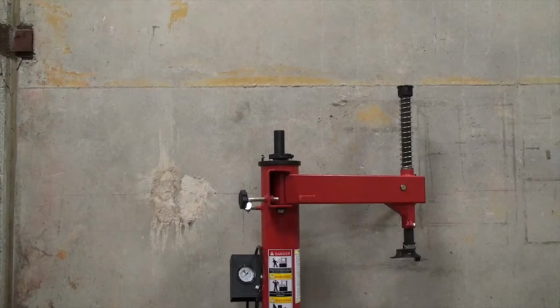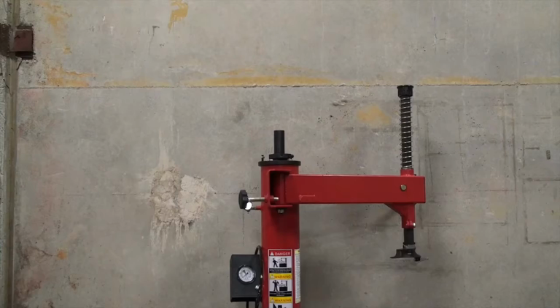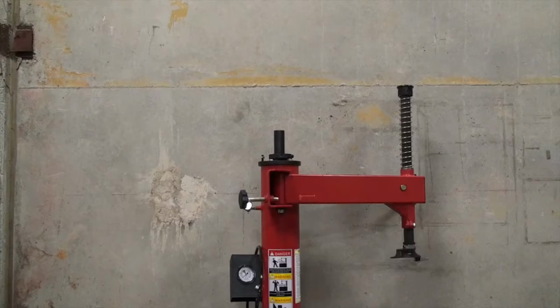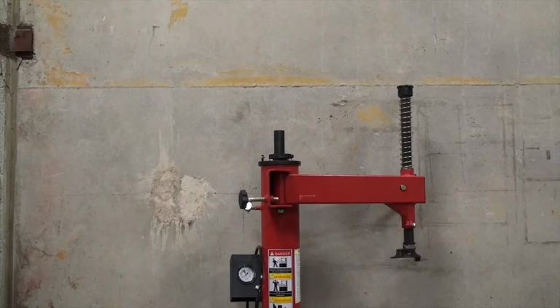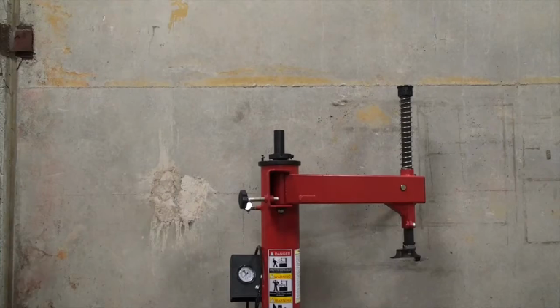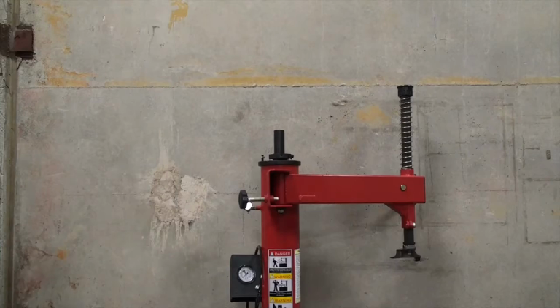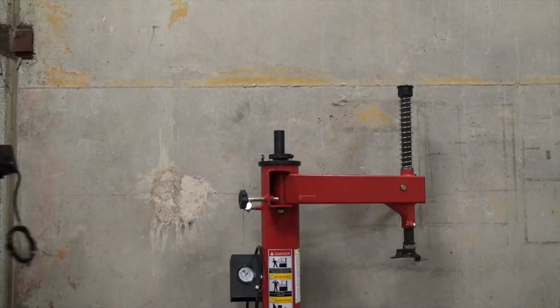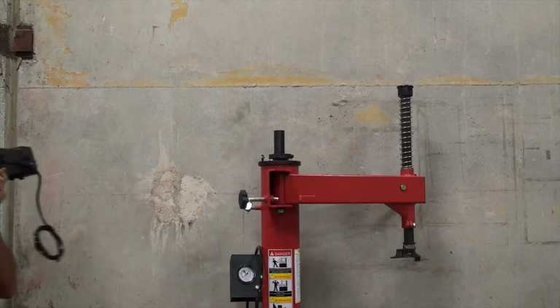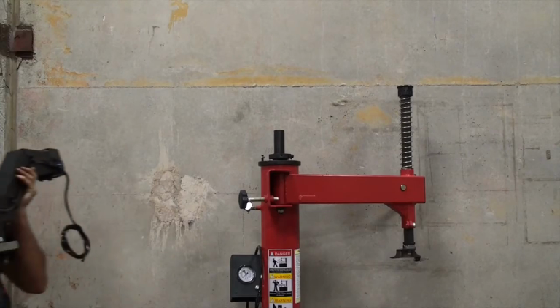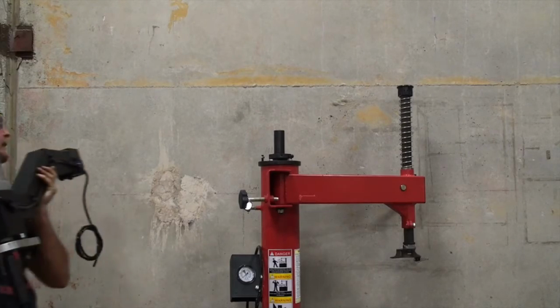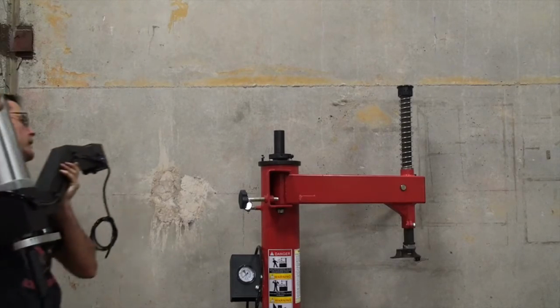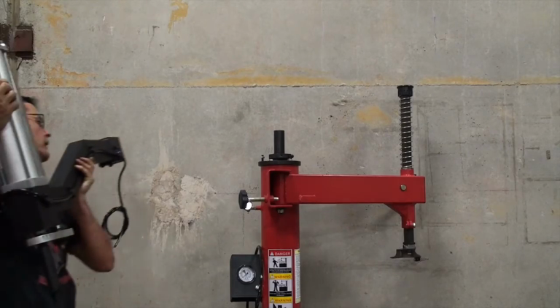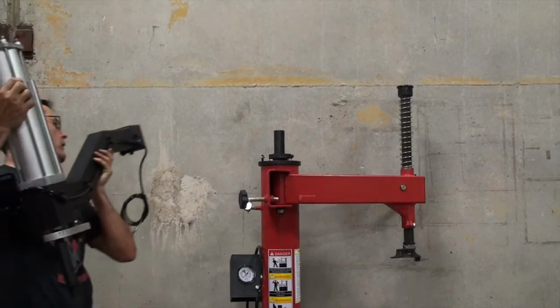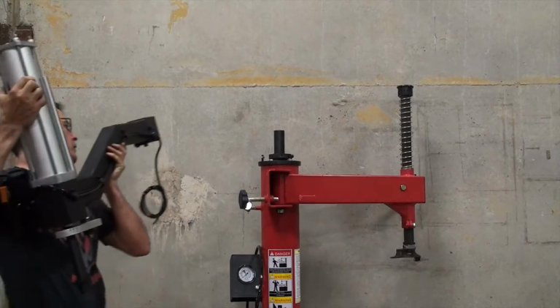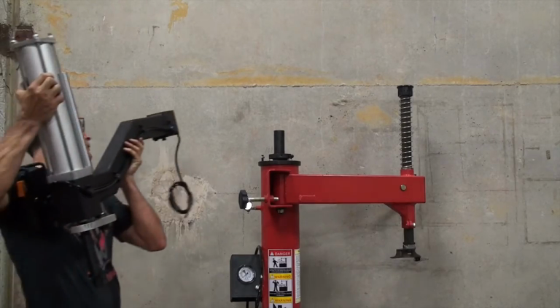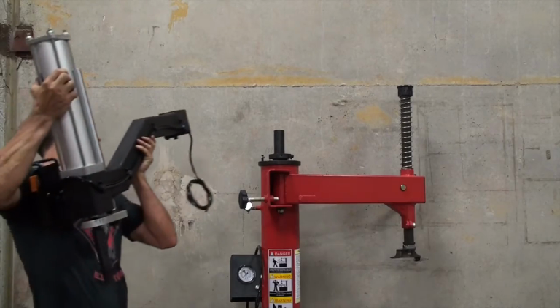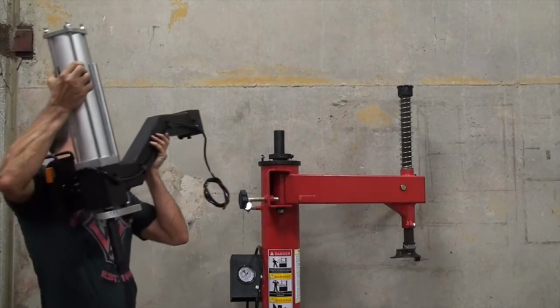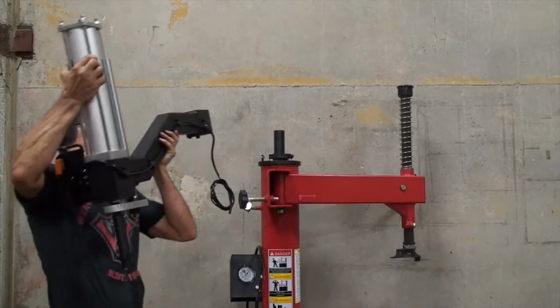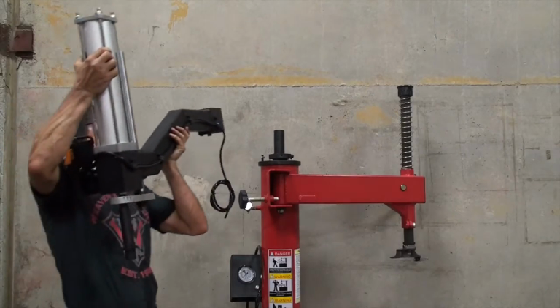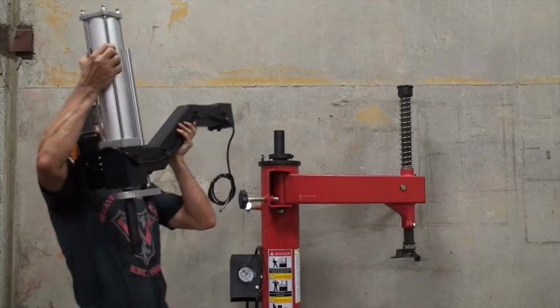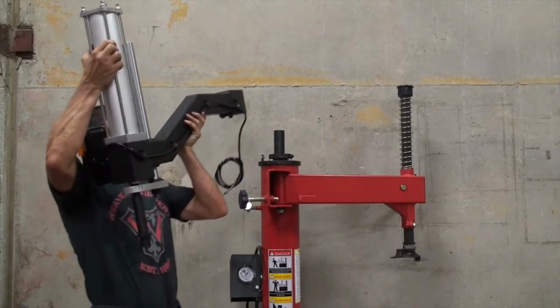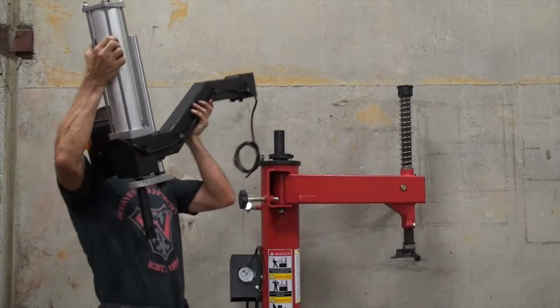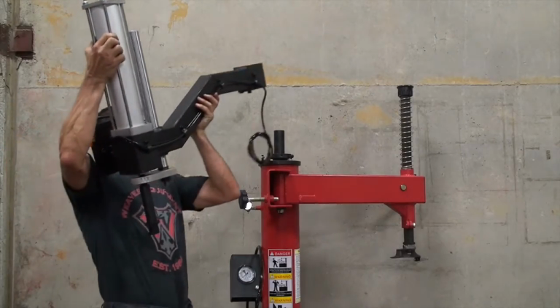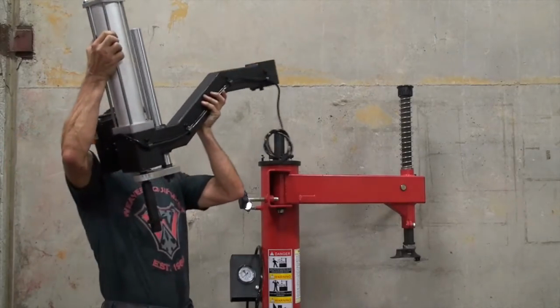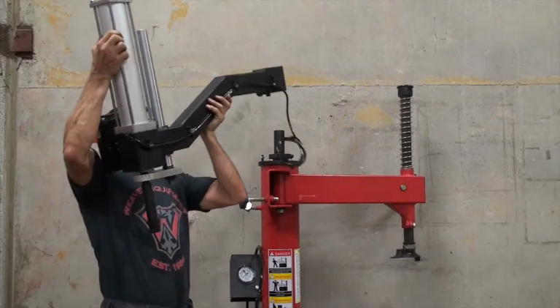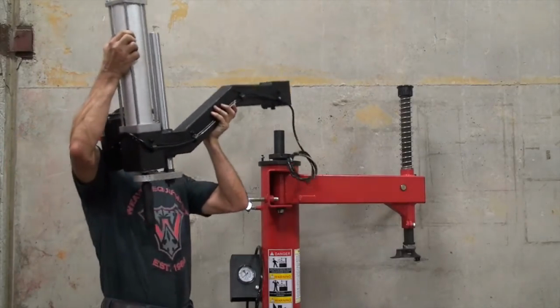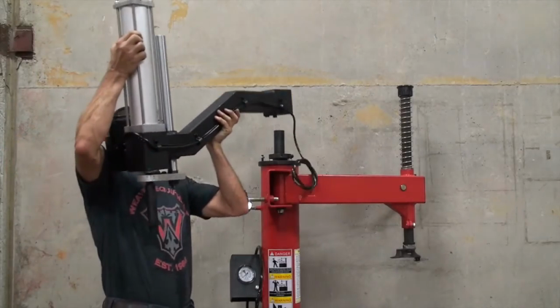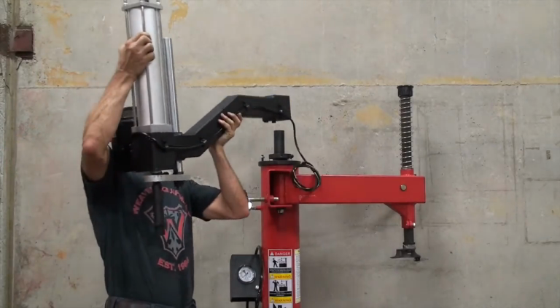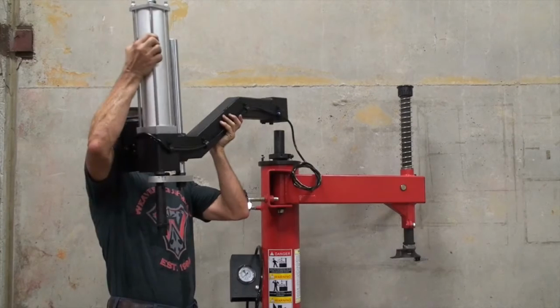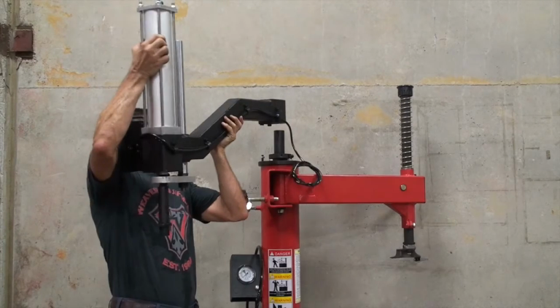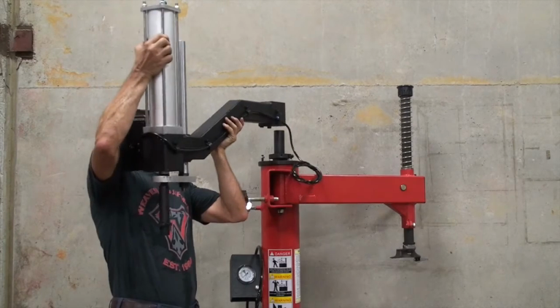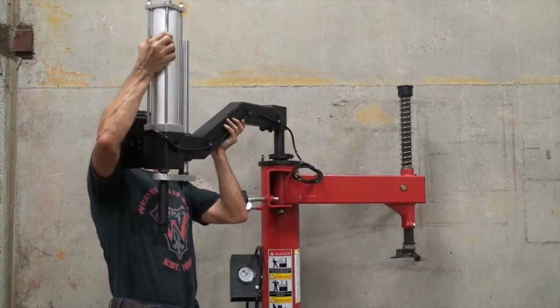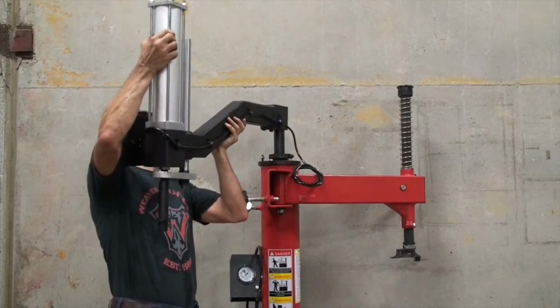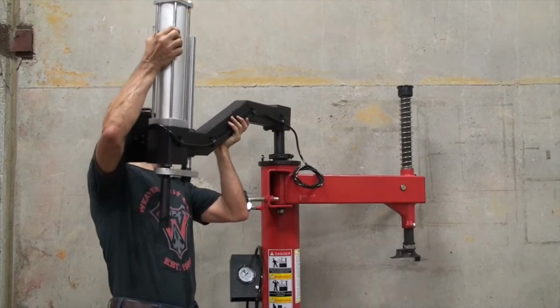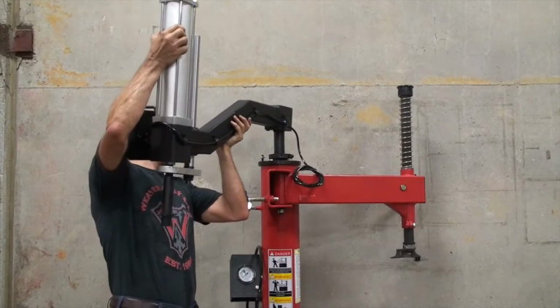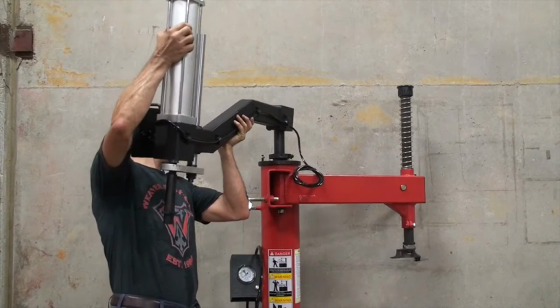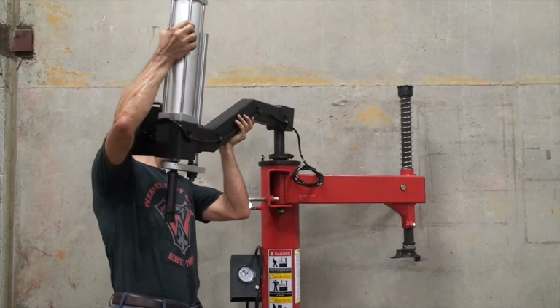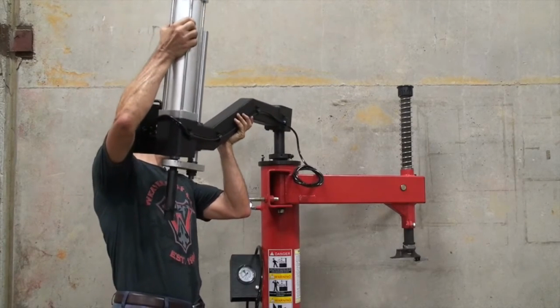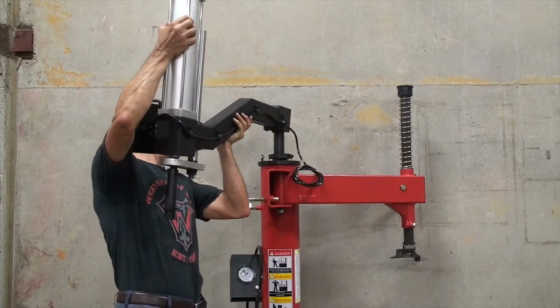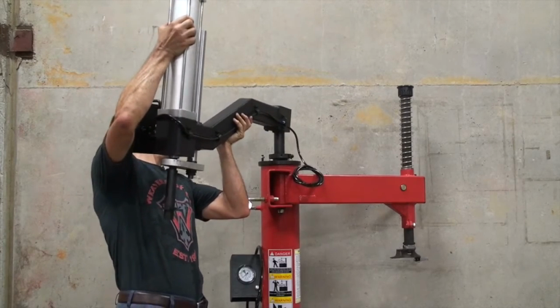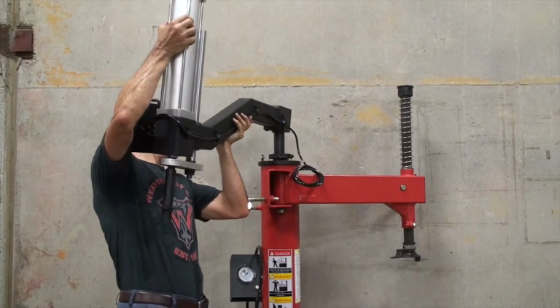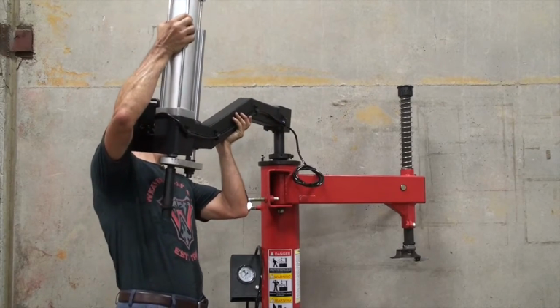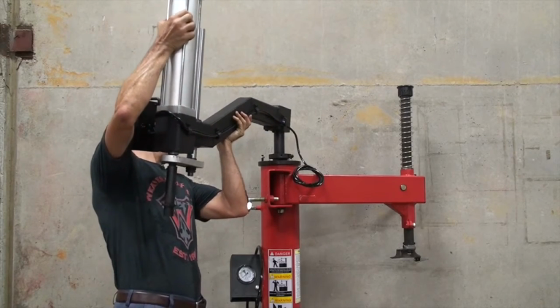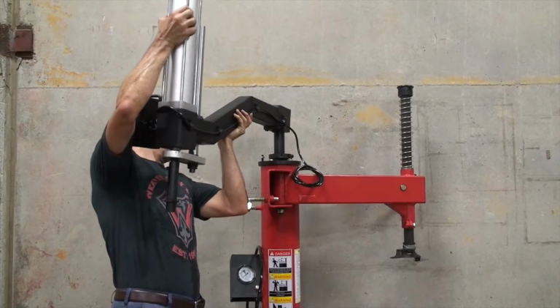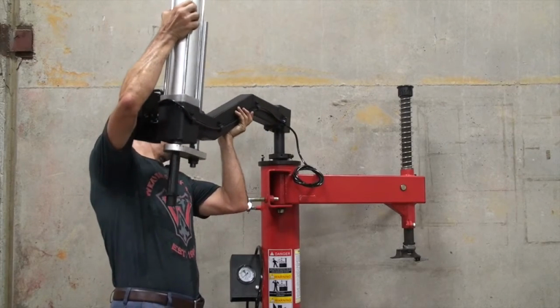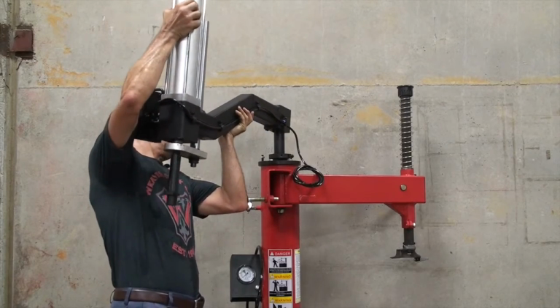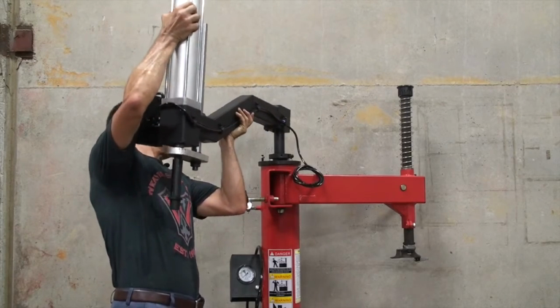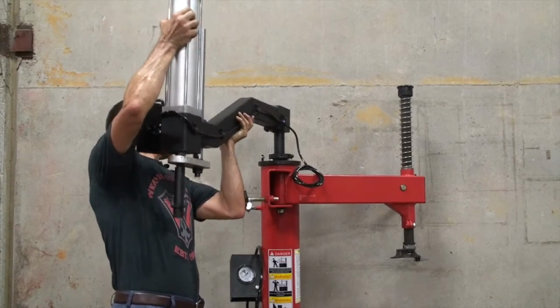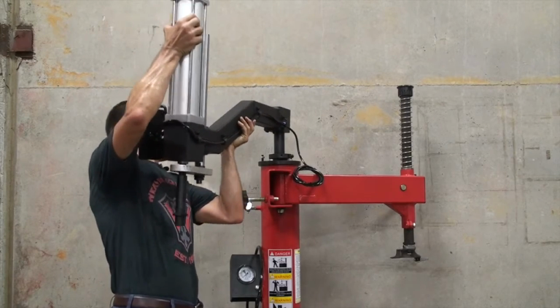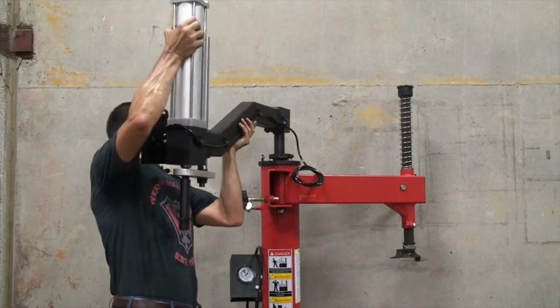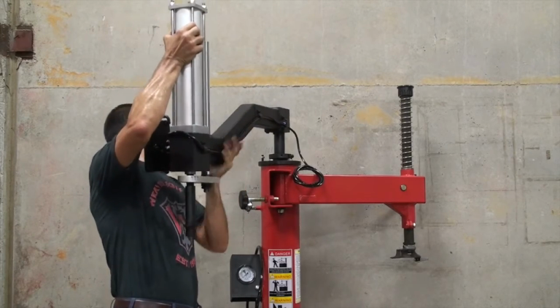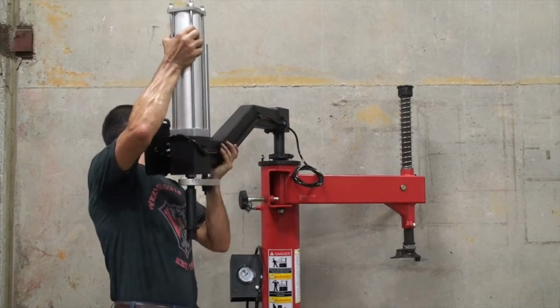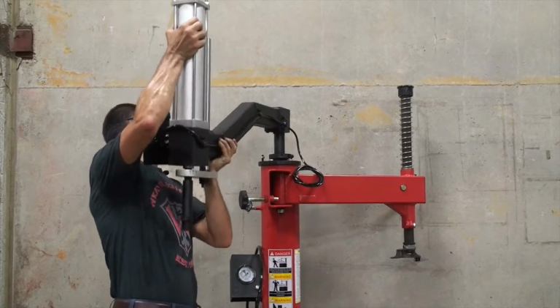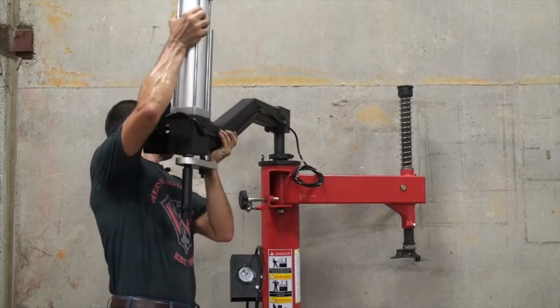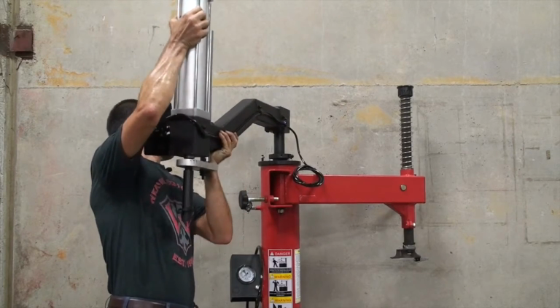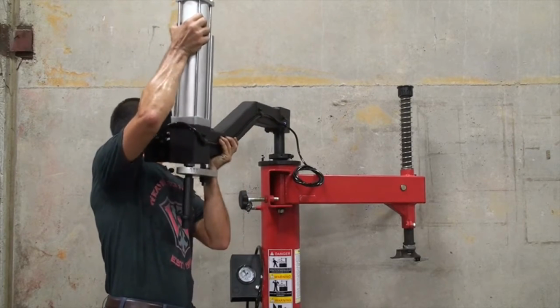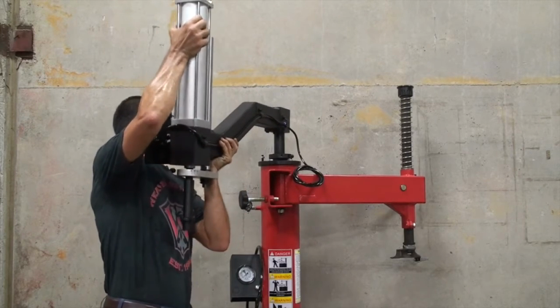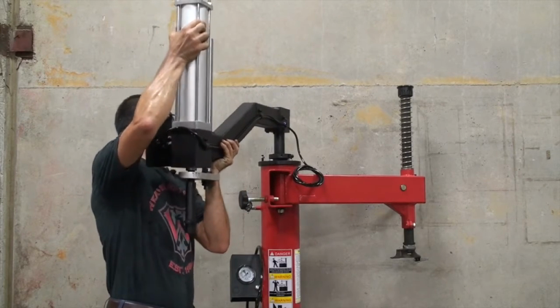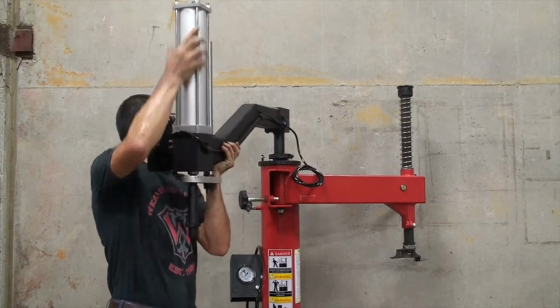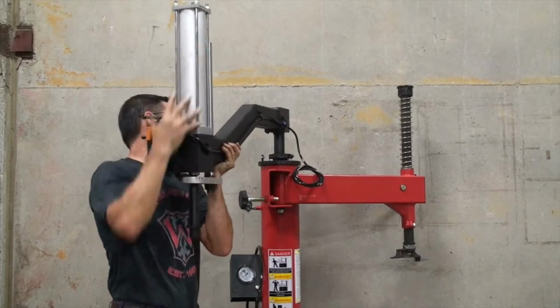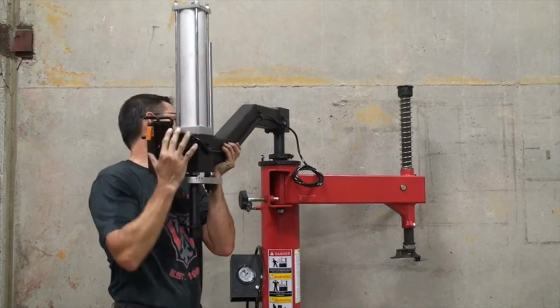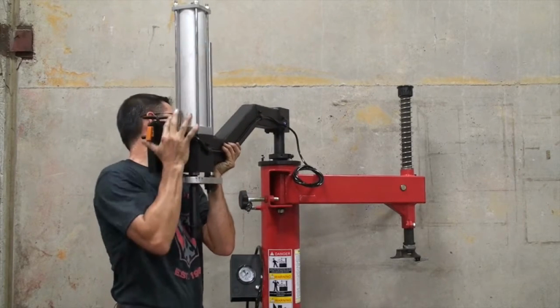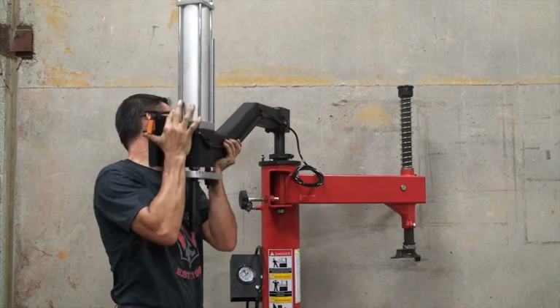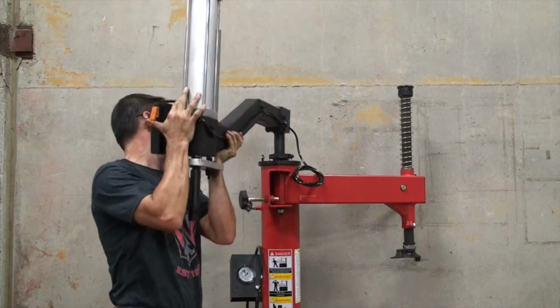Now we install the arm itself. It just slides onto the pin like so.